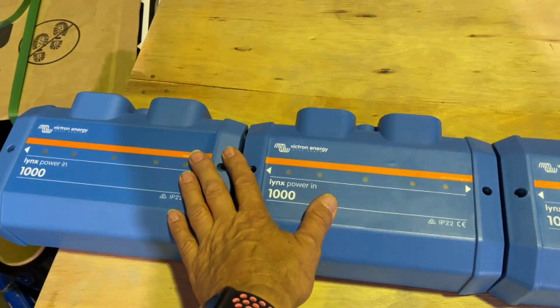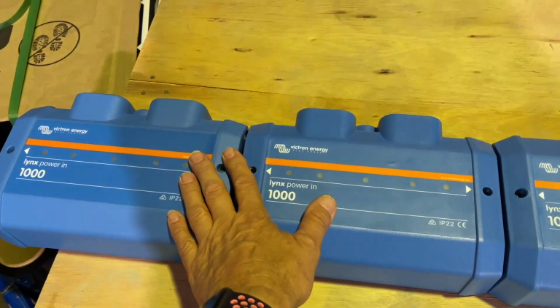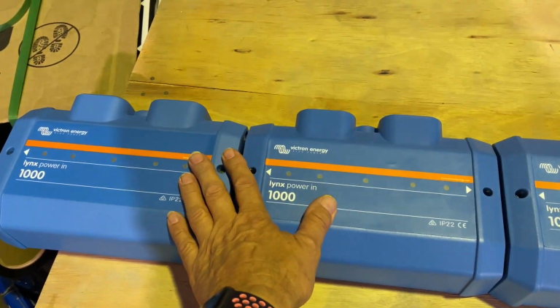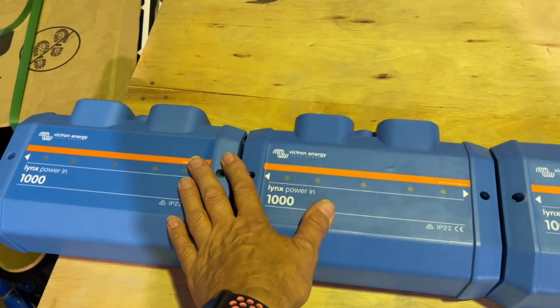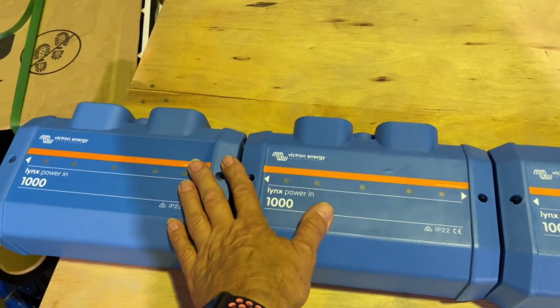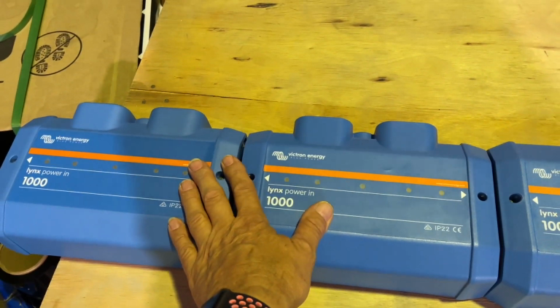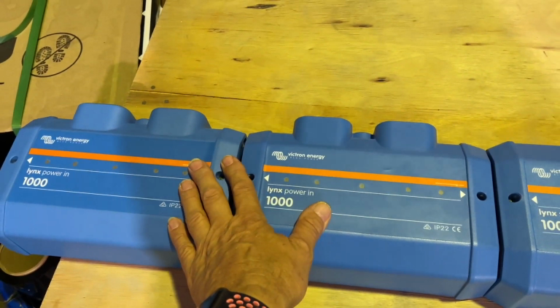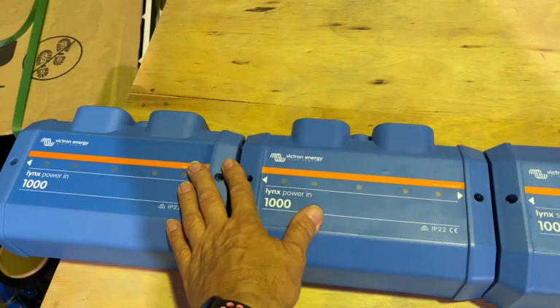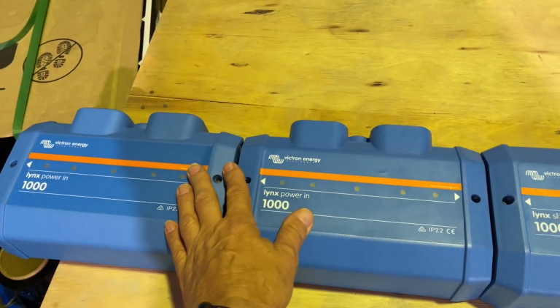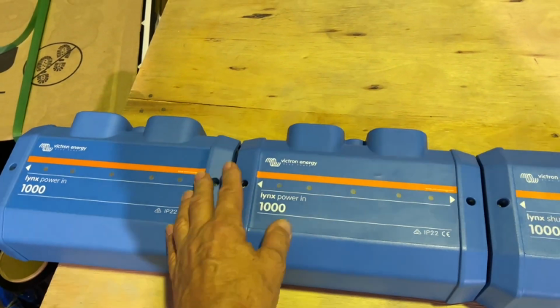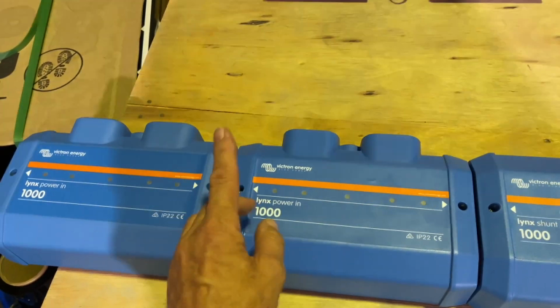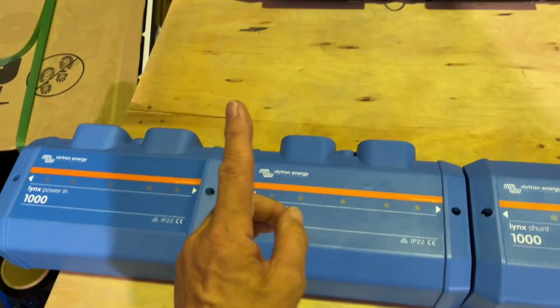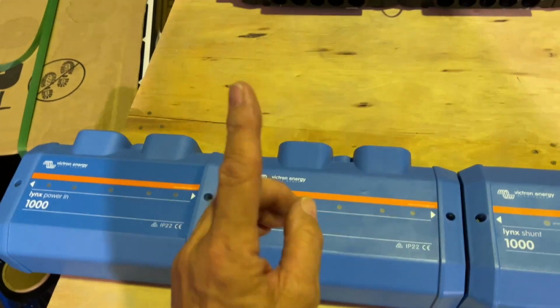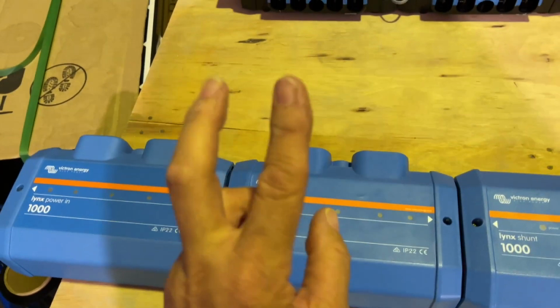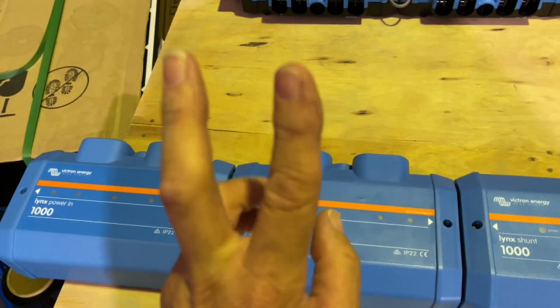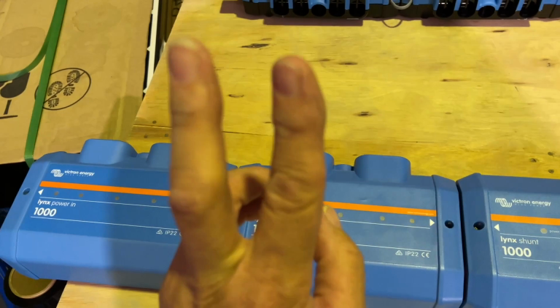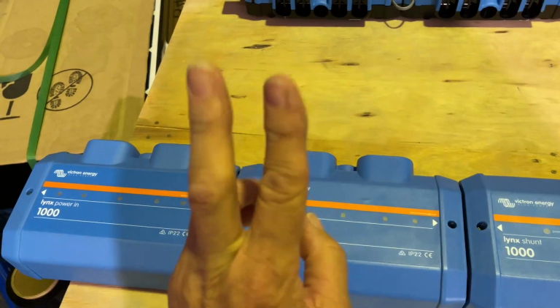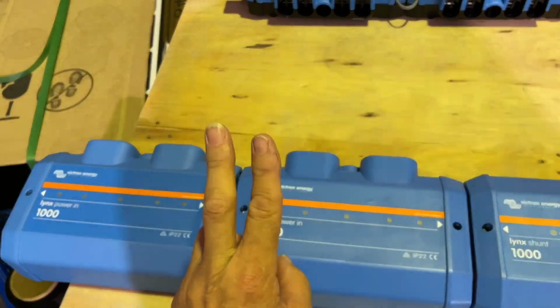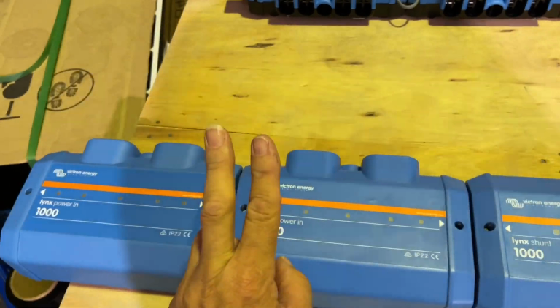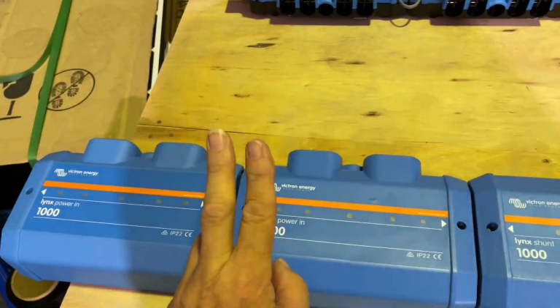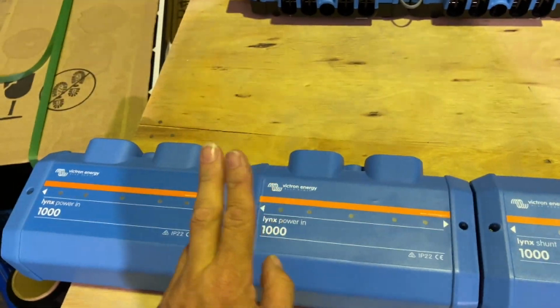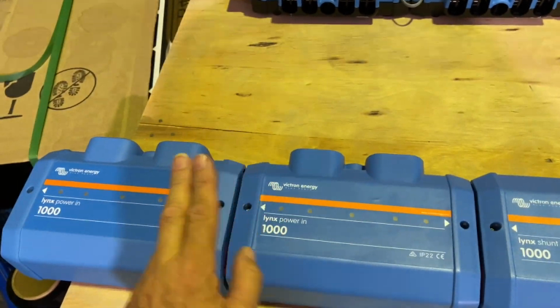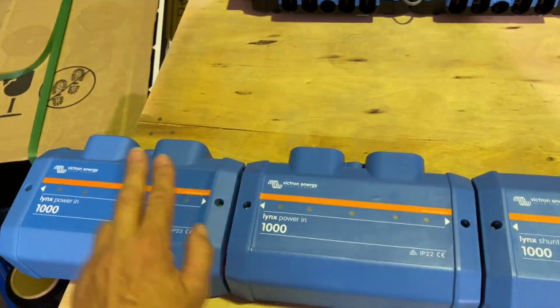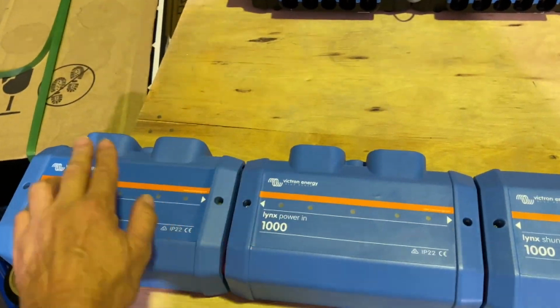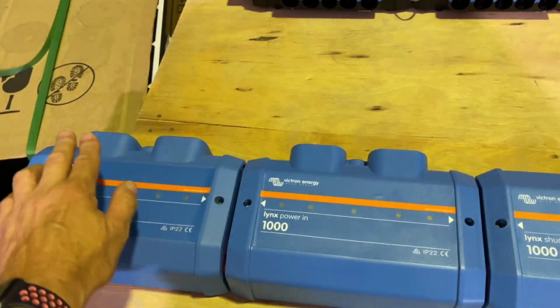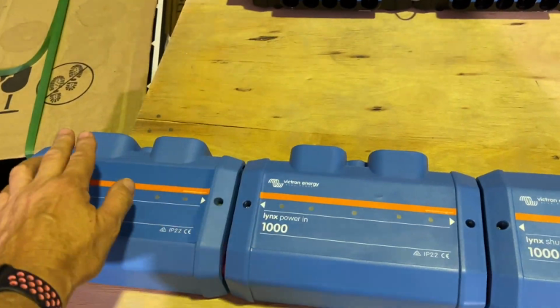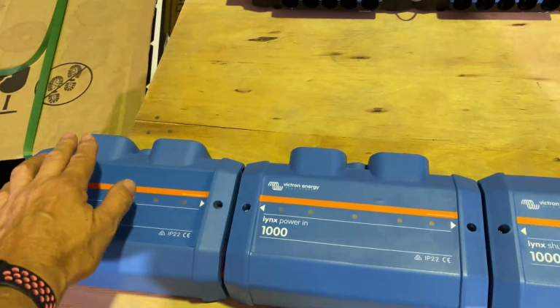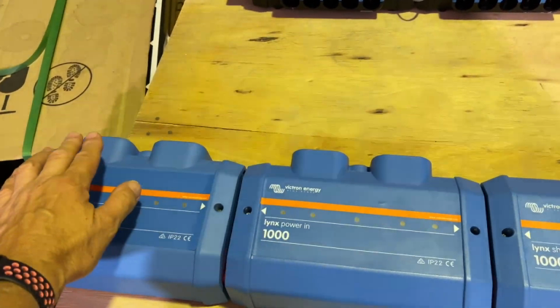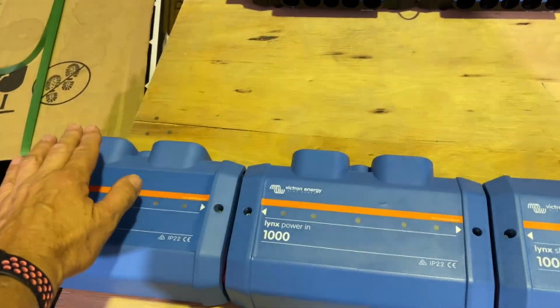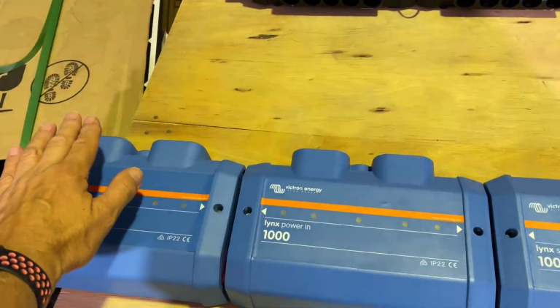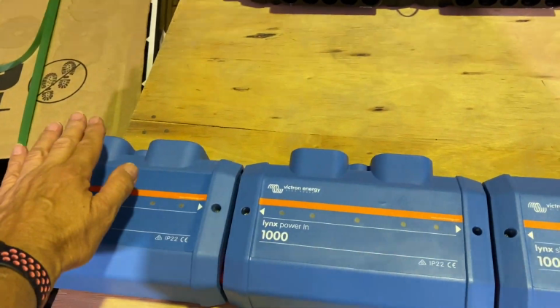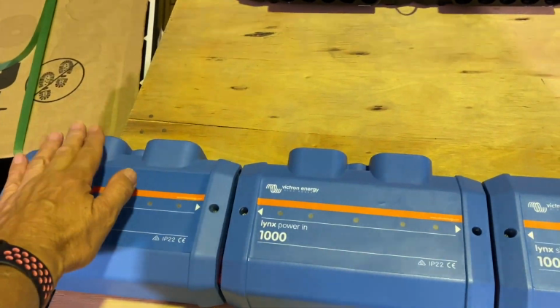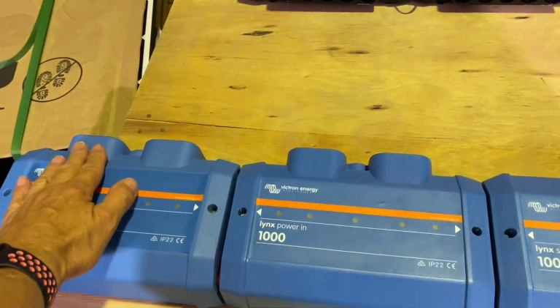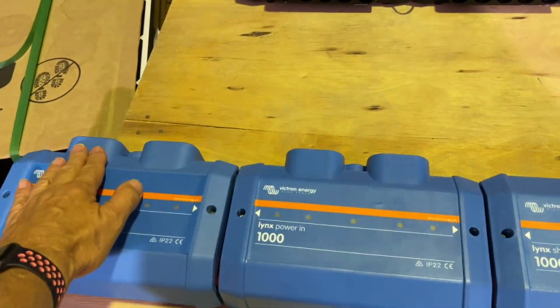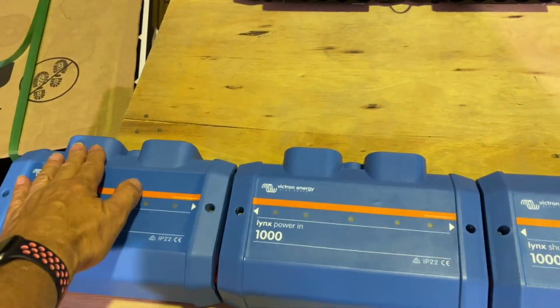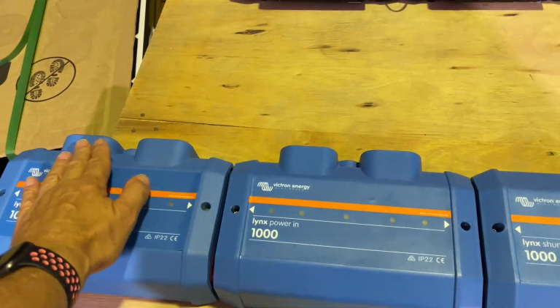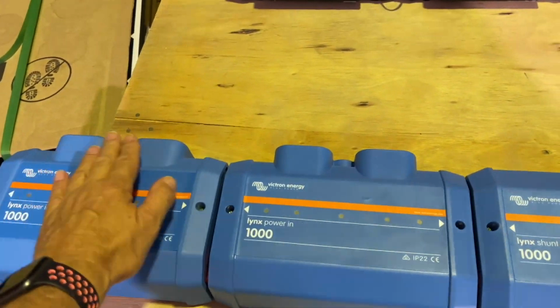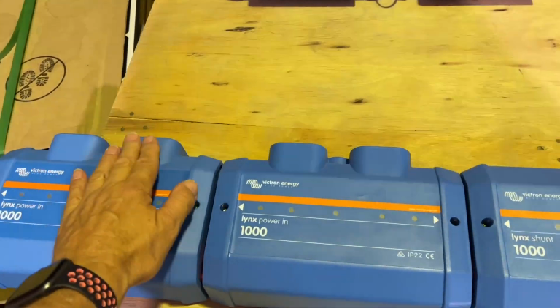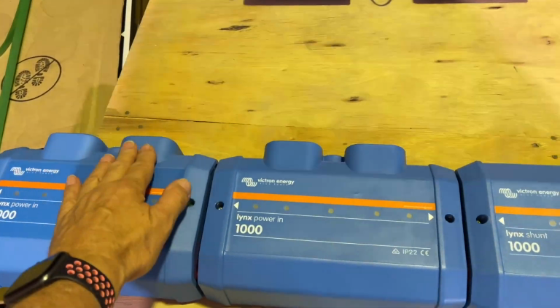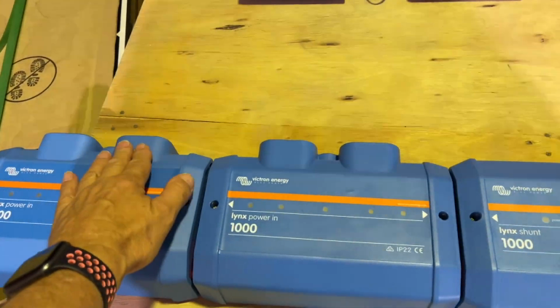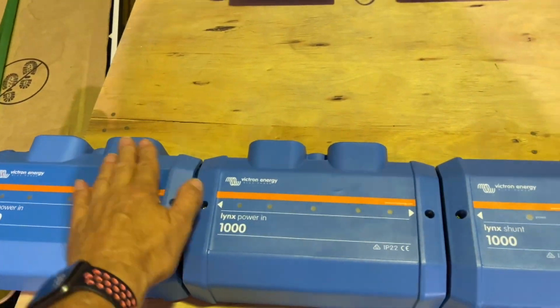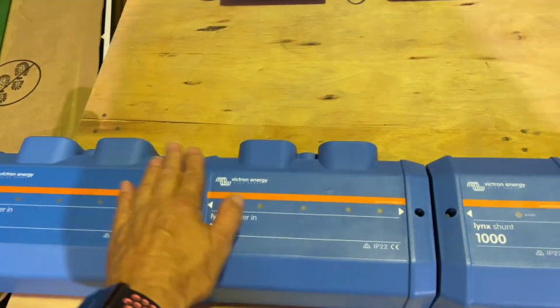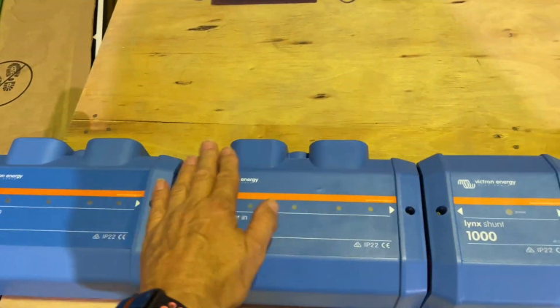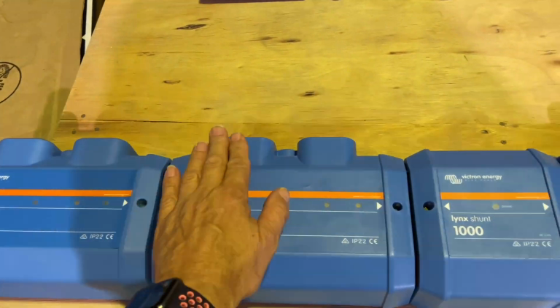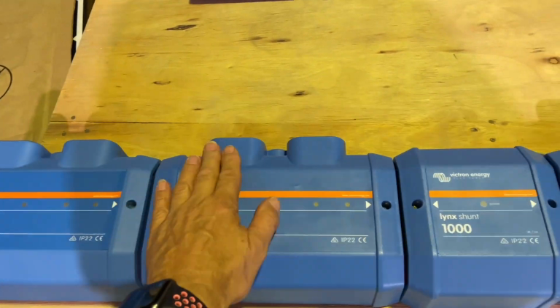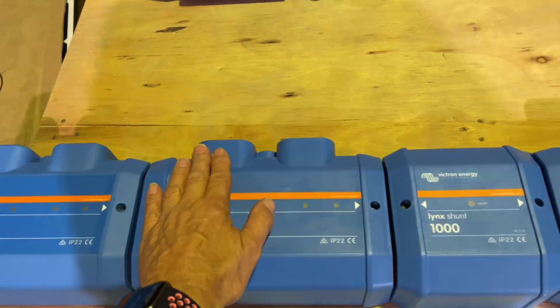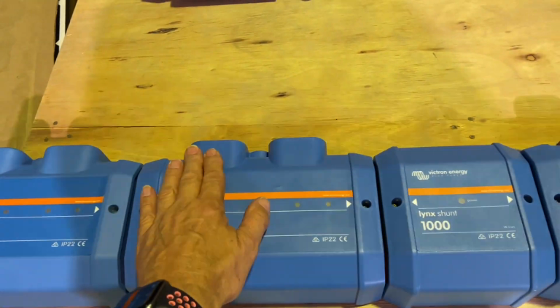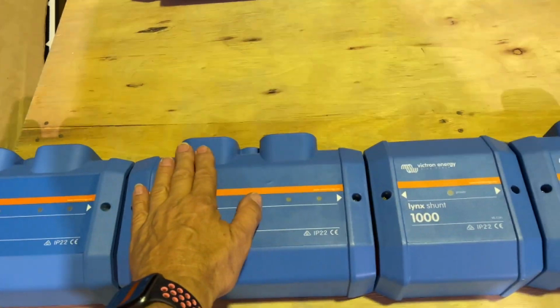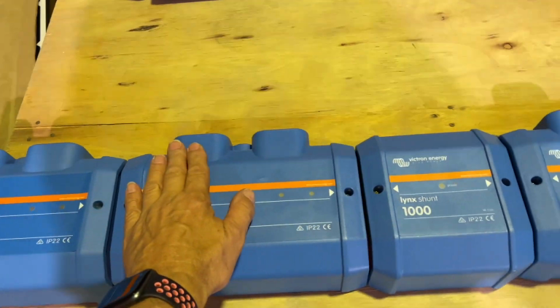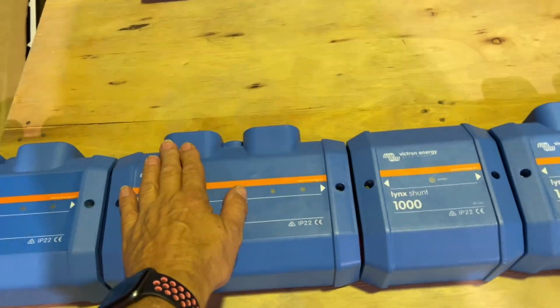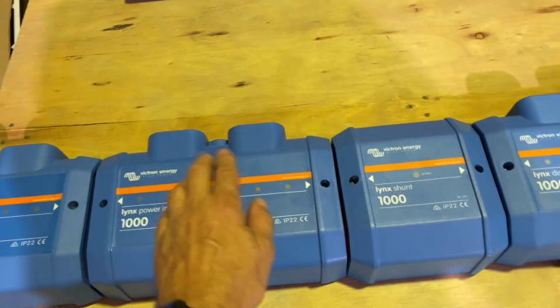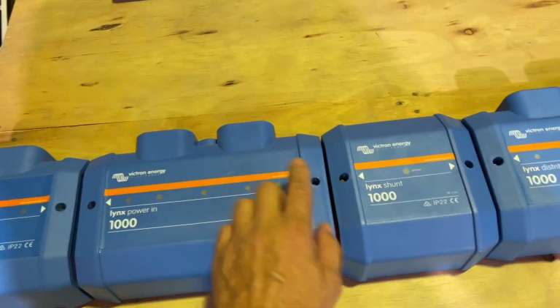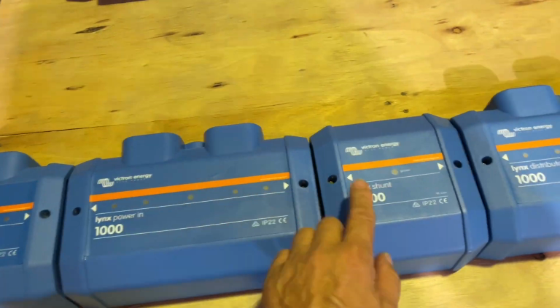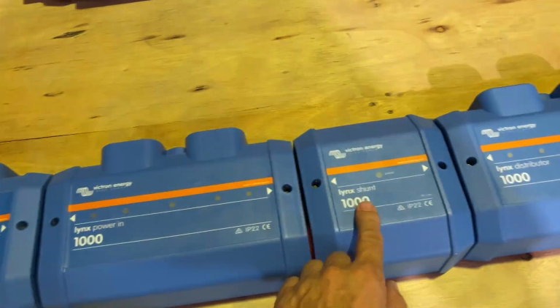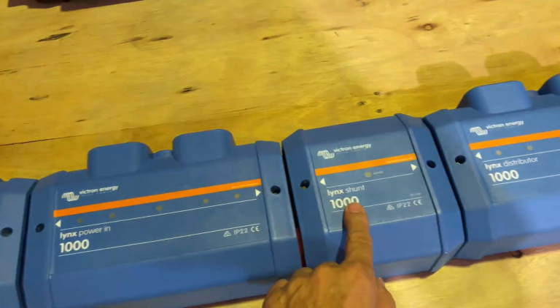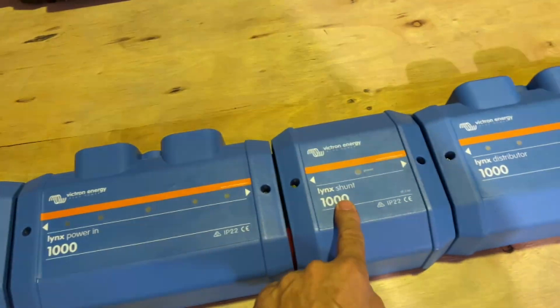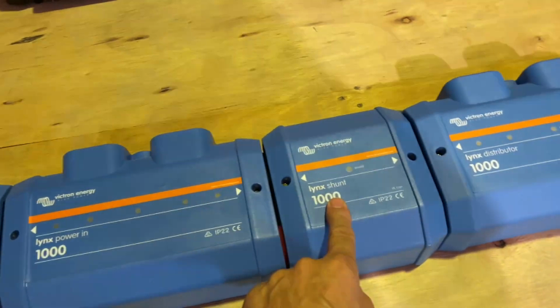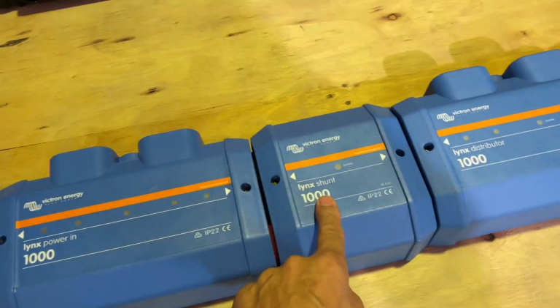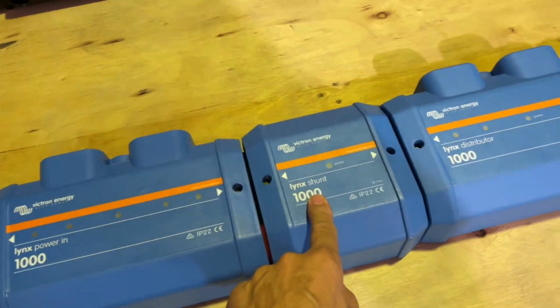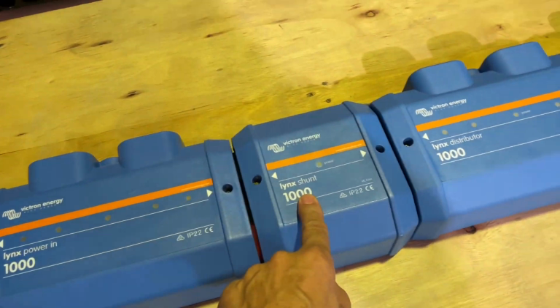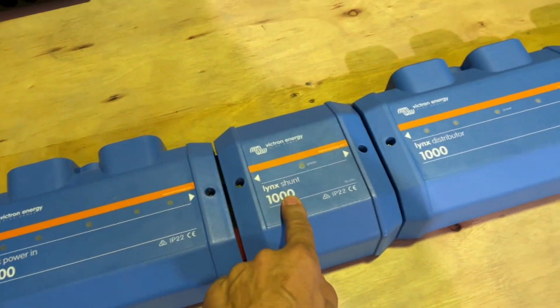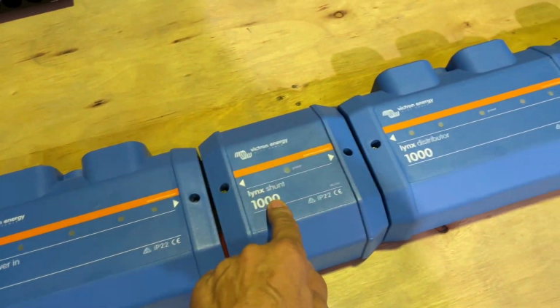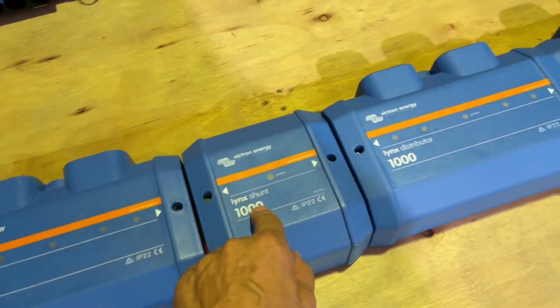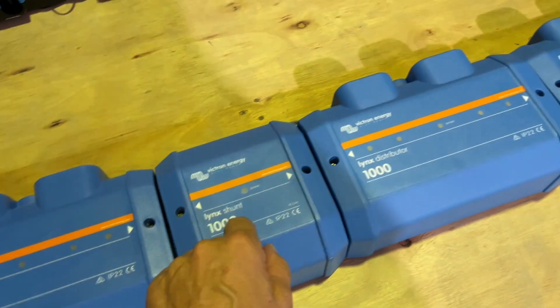Each inverter takes two cables going in, so that's inverter one, inverter two, inverter three coming in, and we've got a shunt in between.